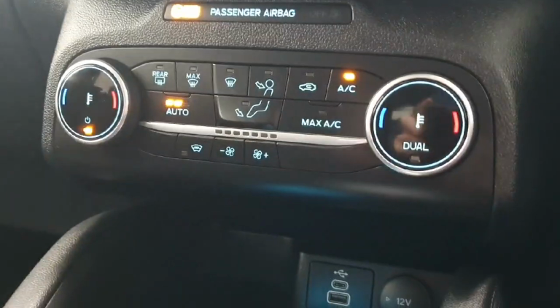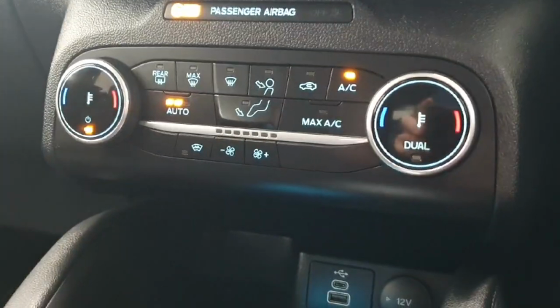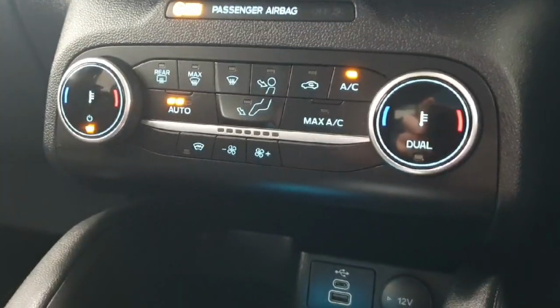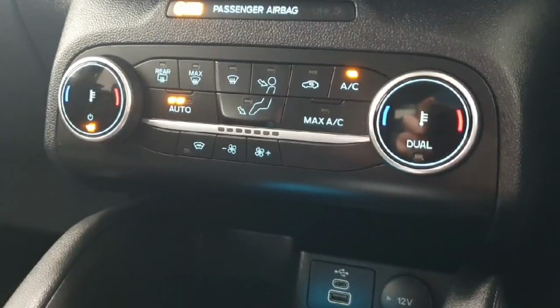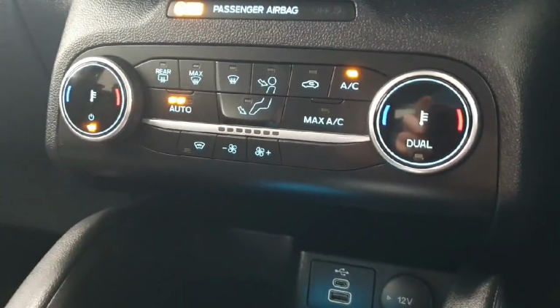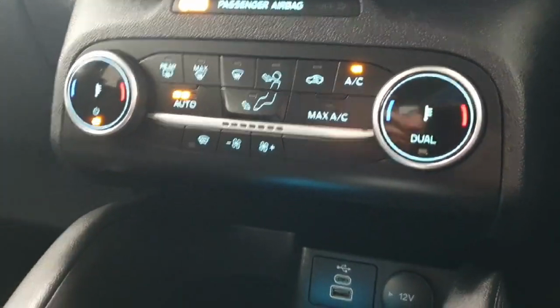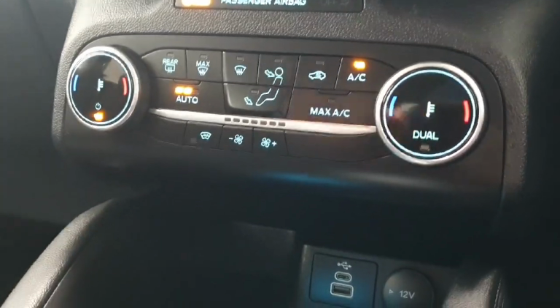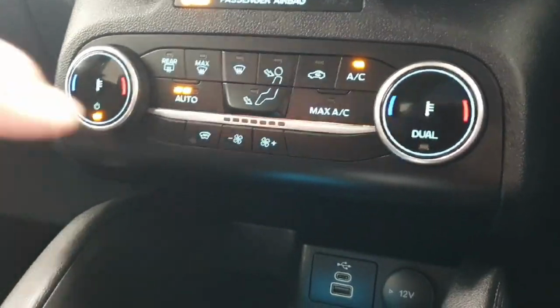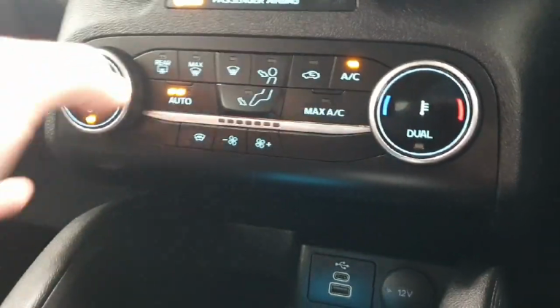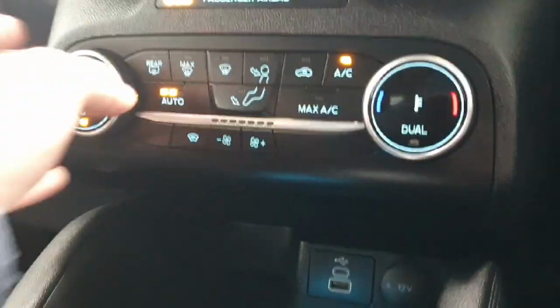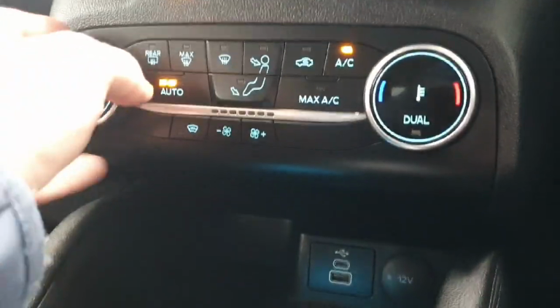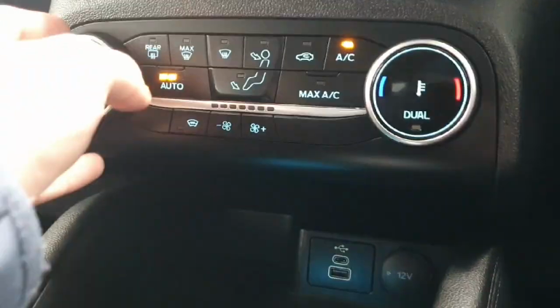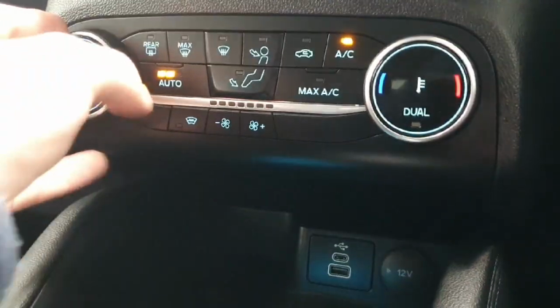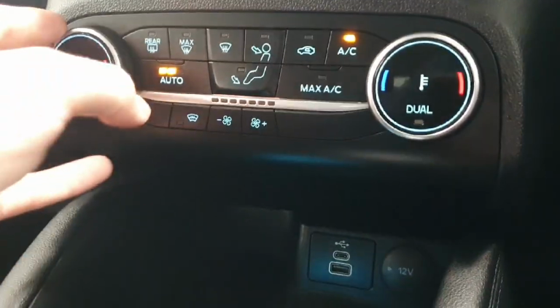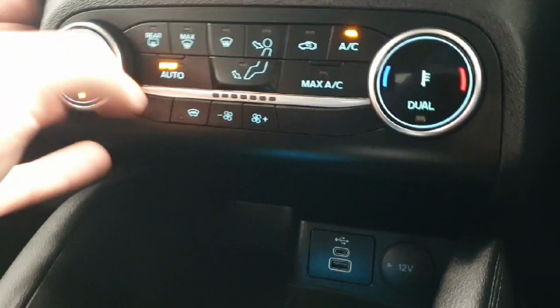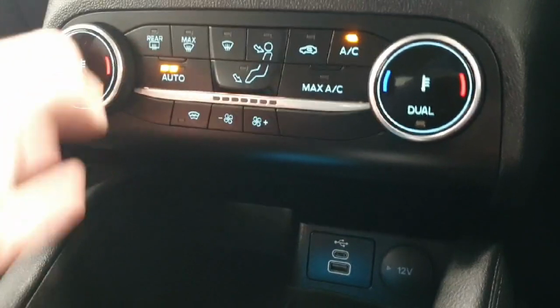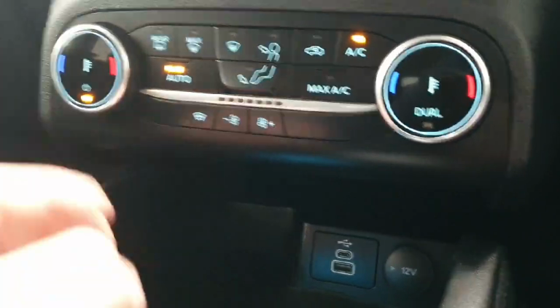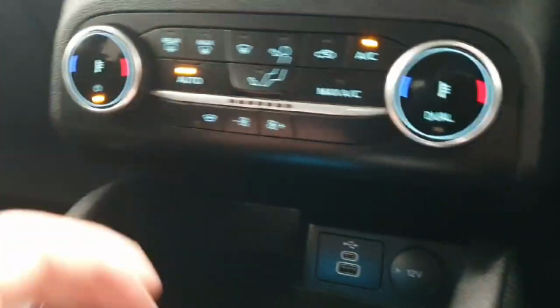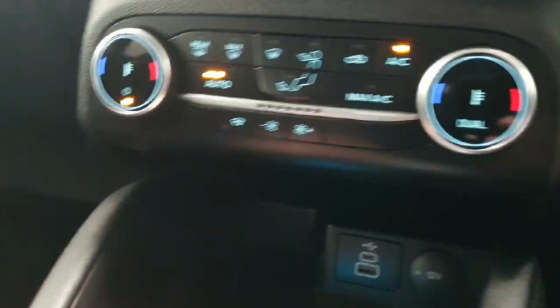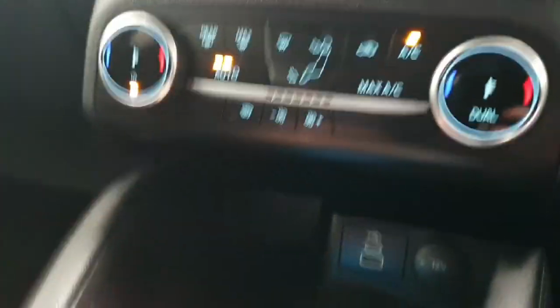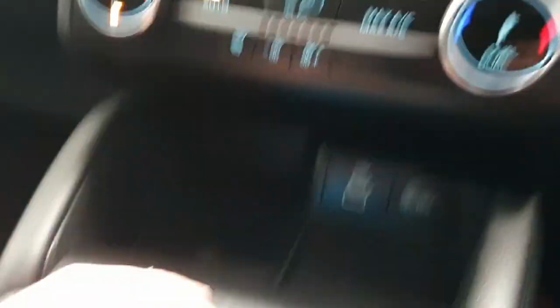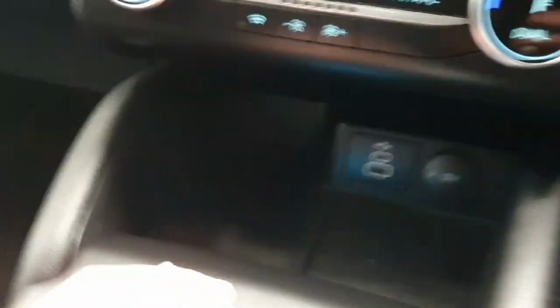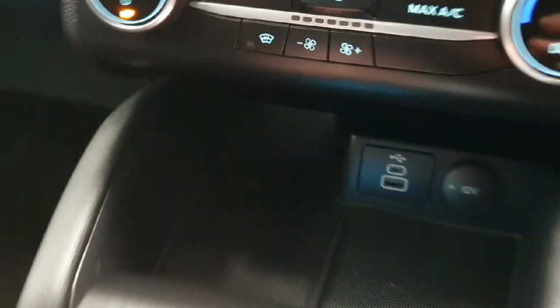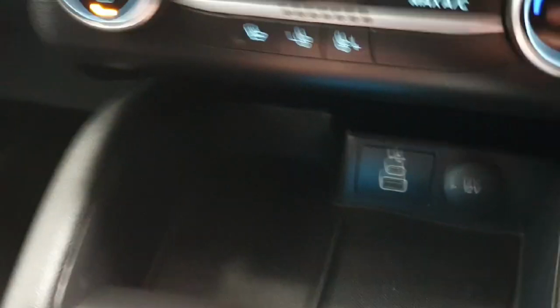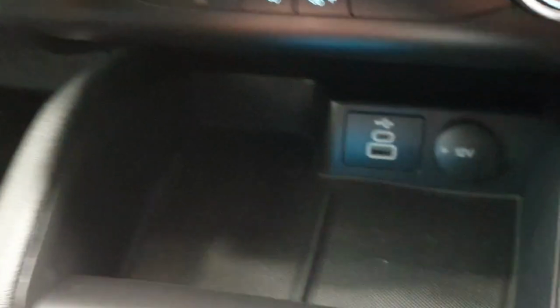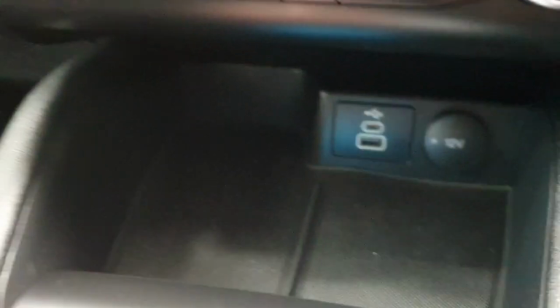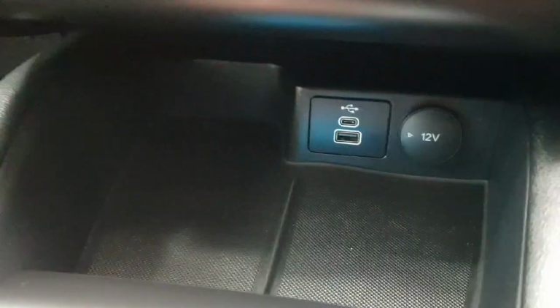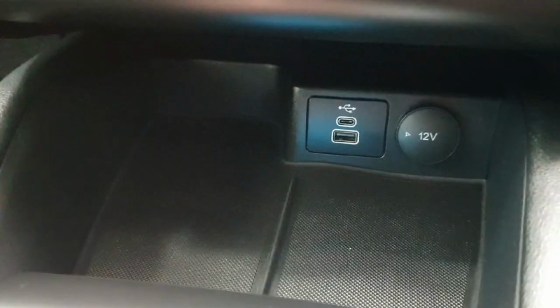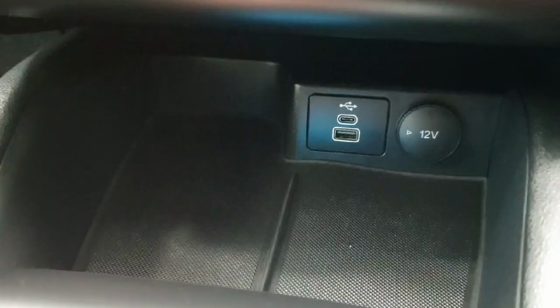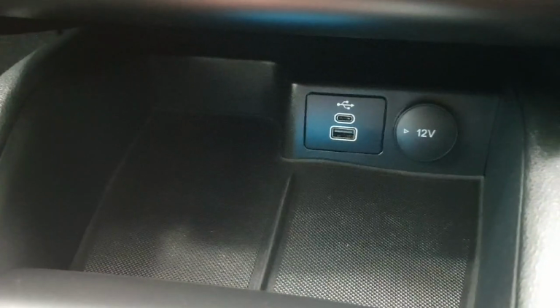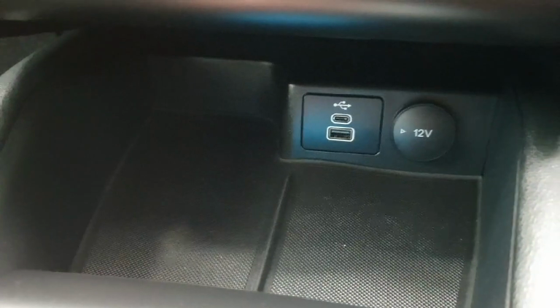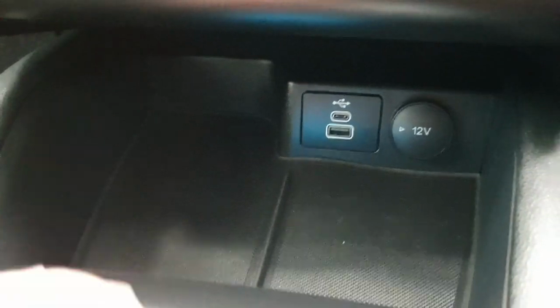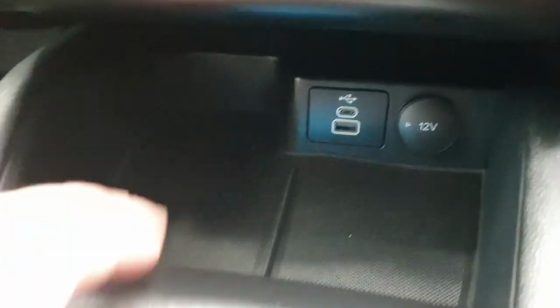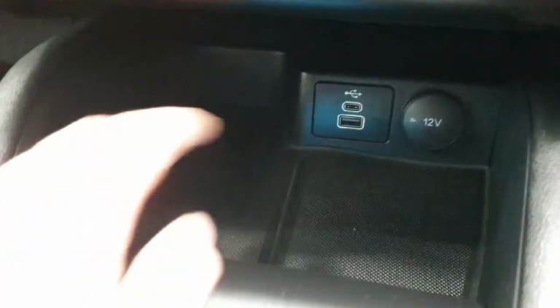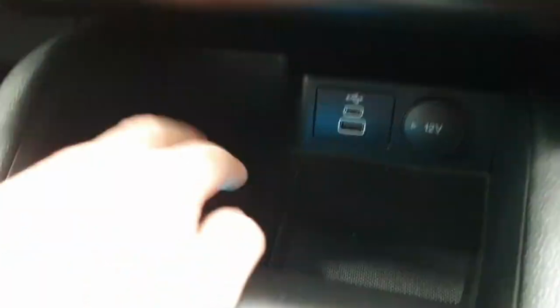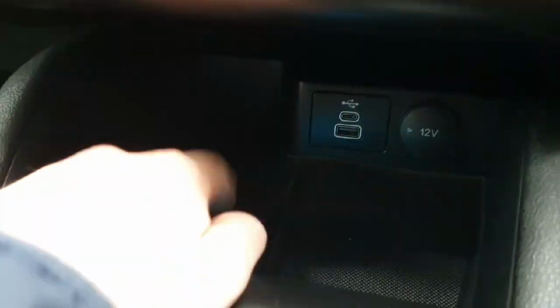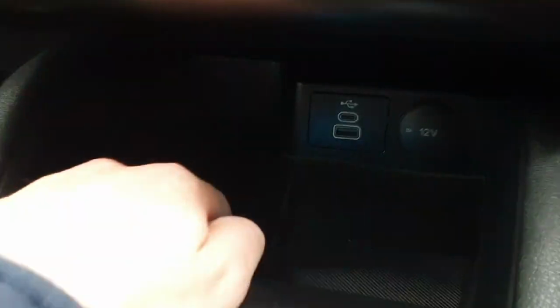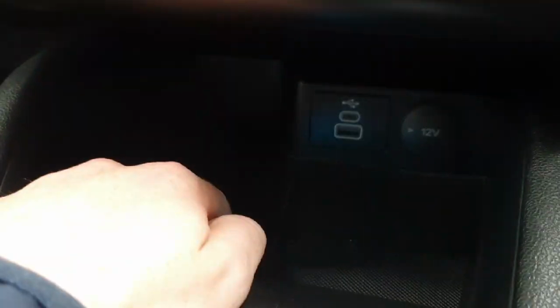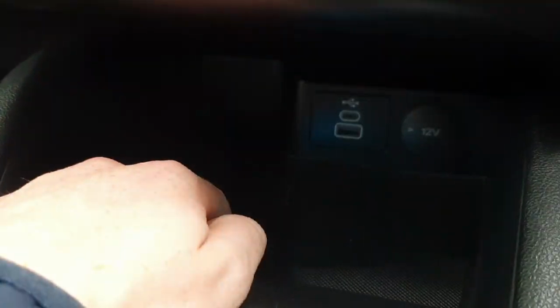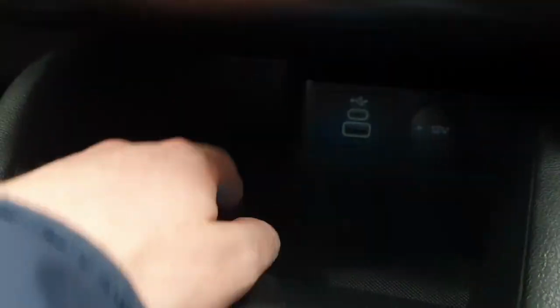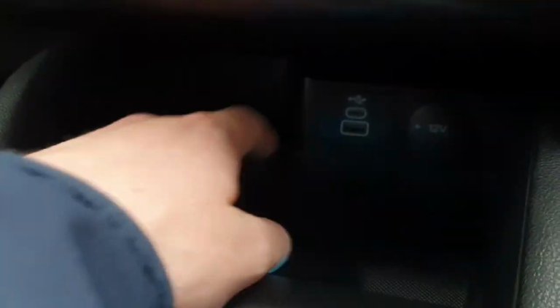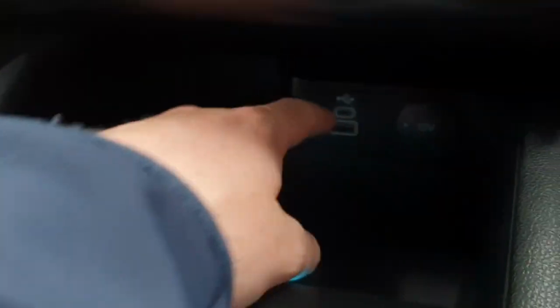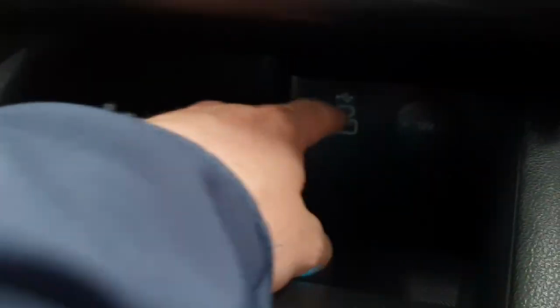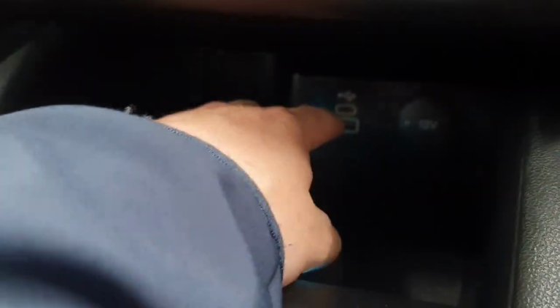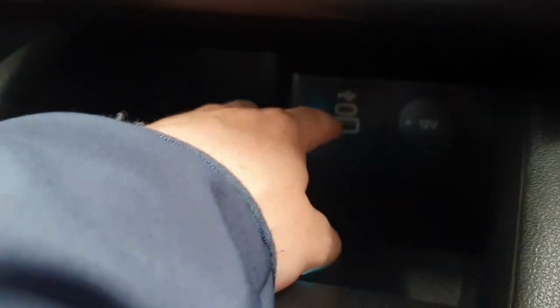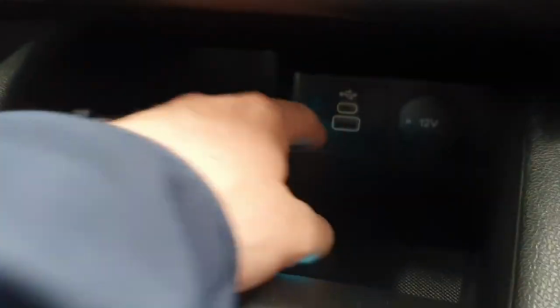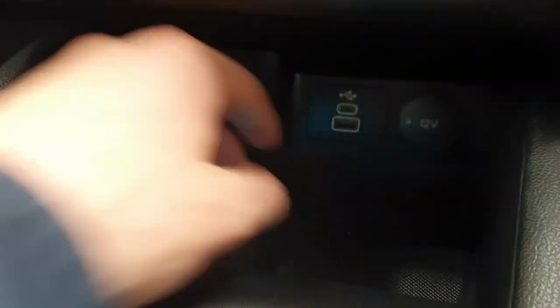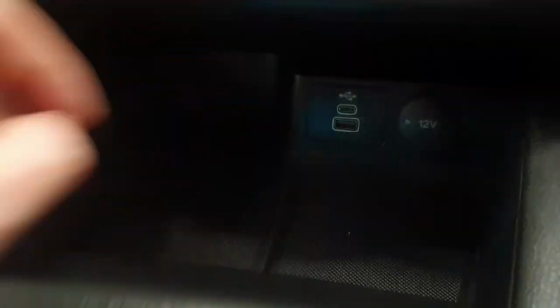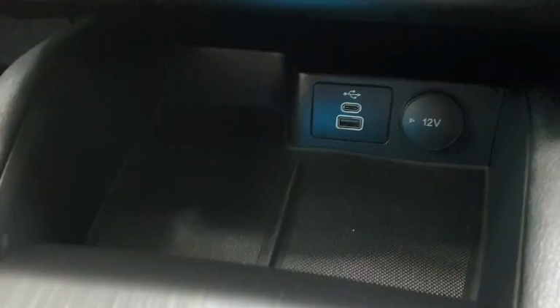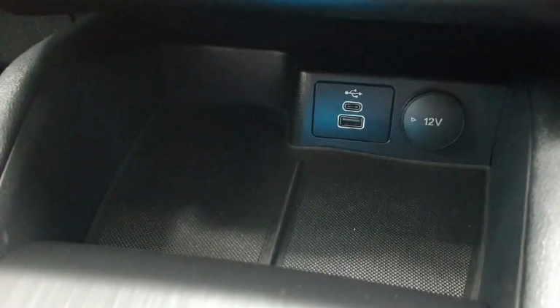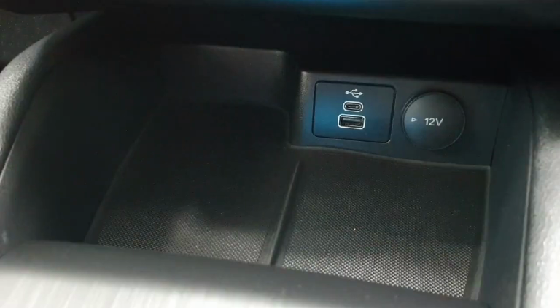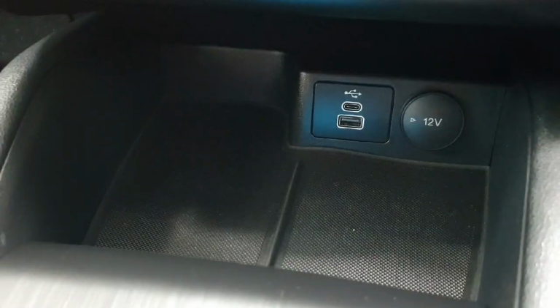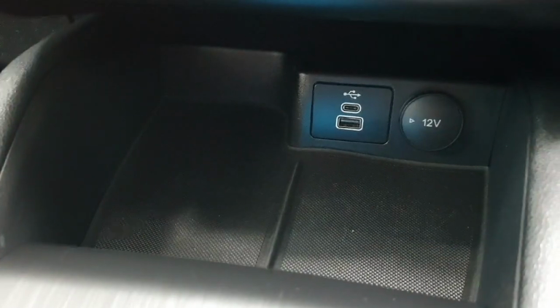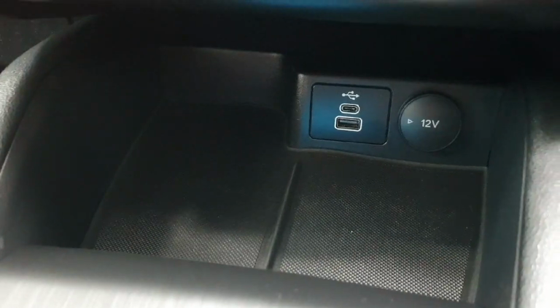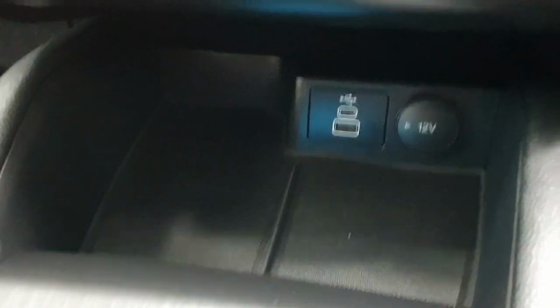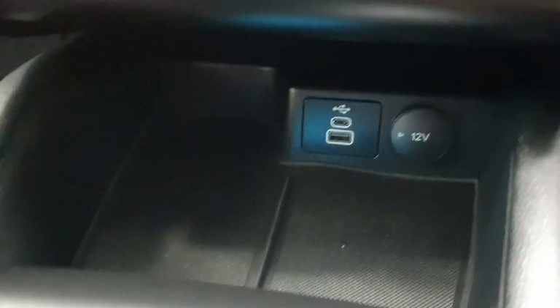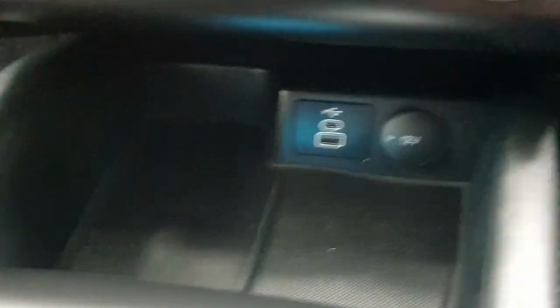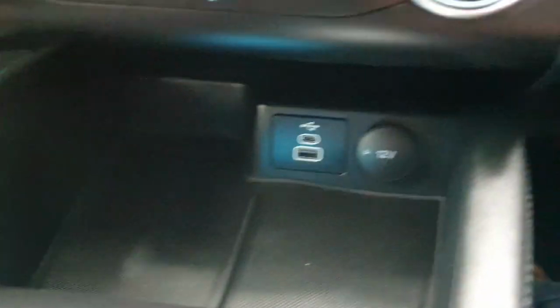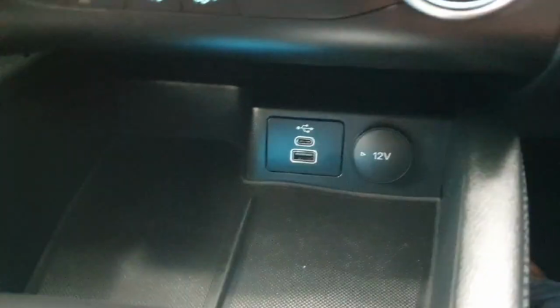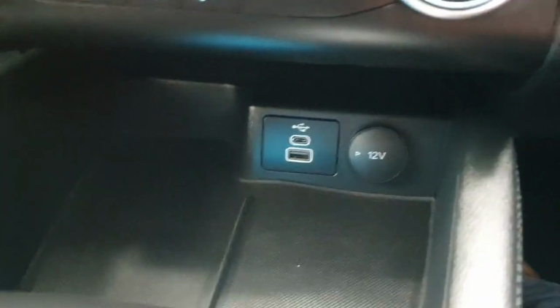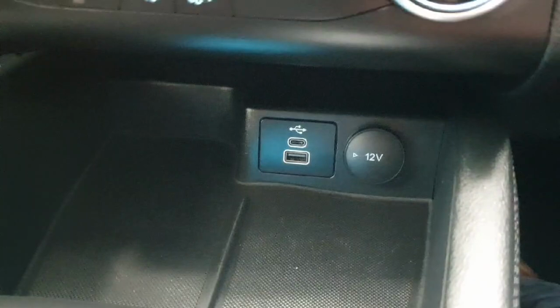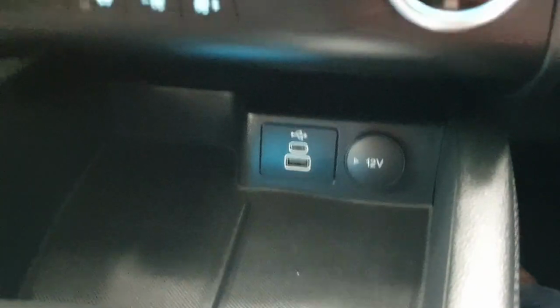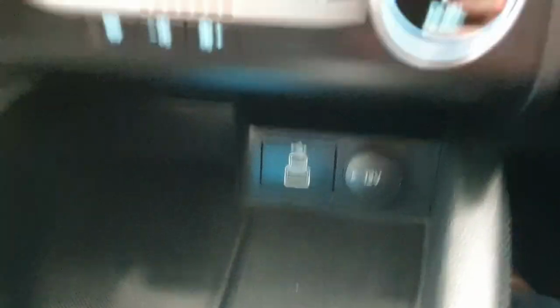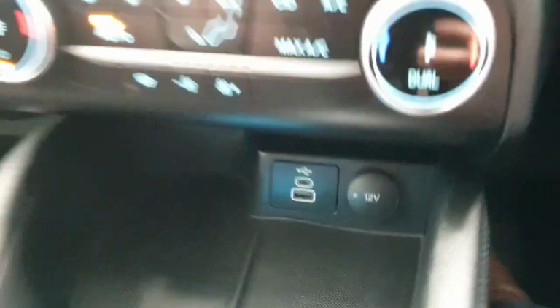Down below, air conditioning controls, nice and simple and easy. Below that, a wireless charger, dual USB, and USB-C.